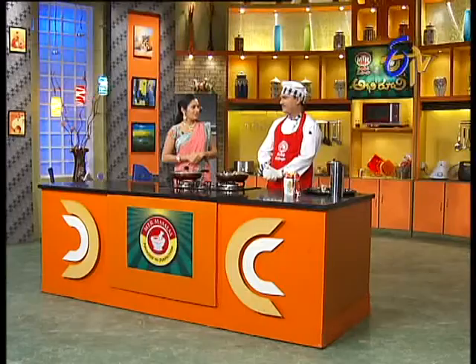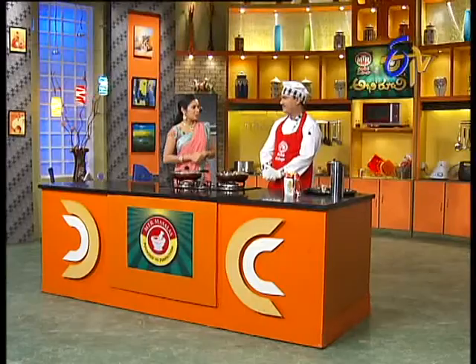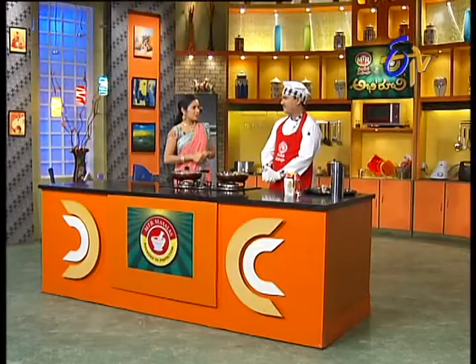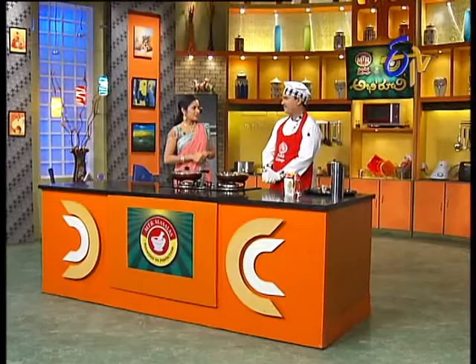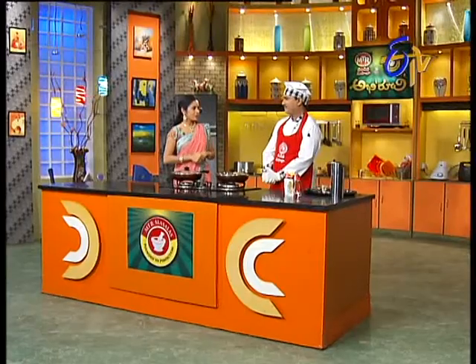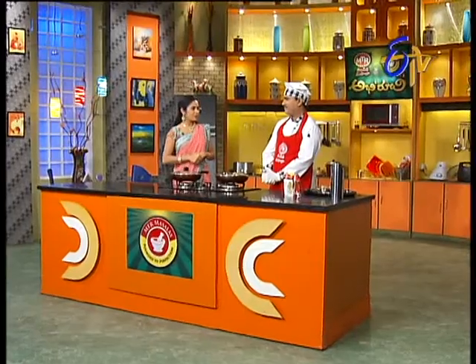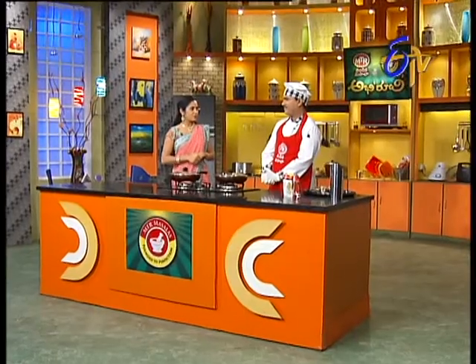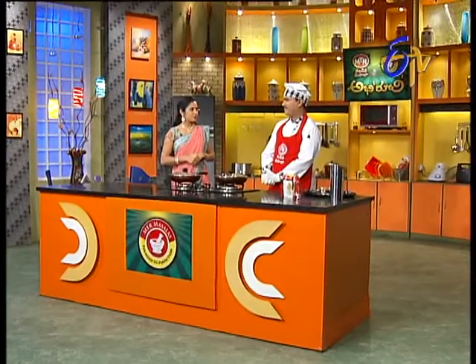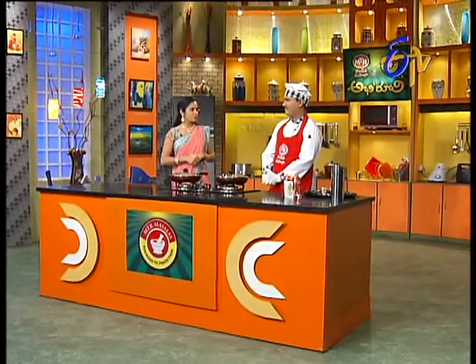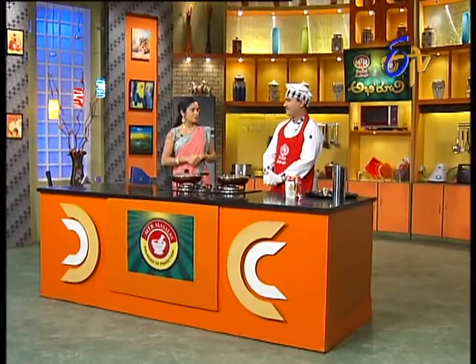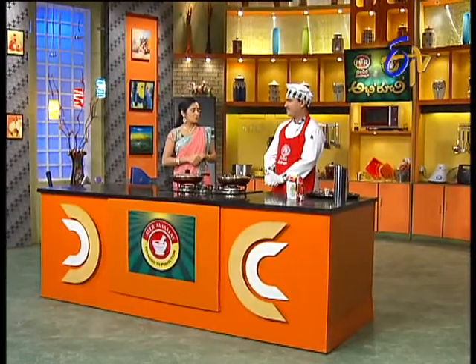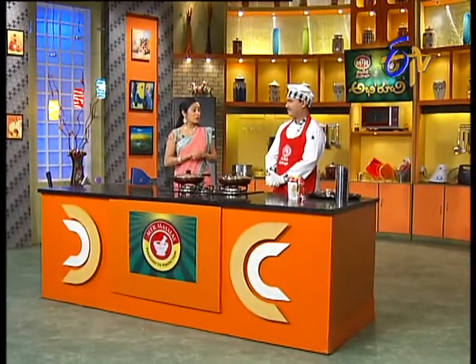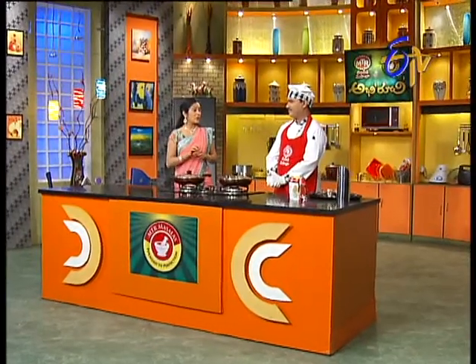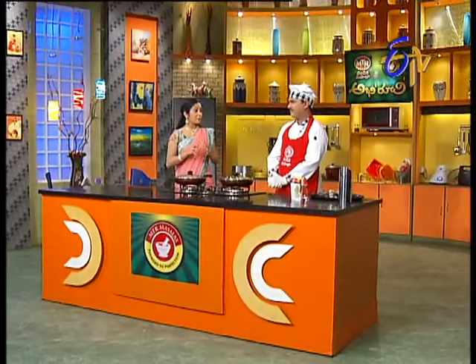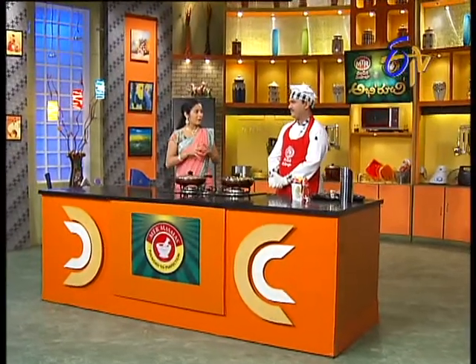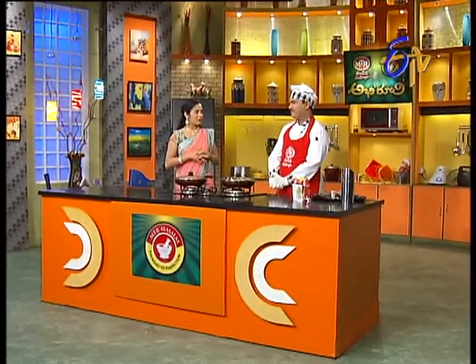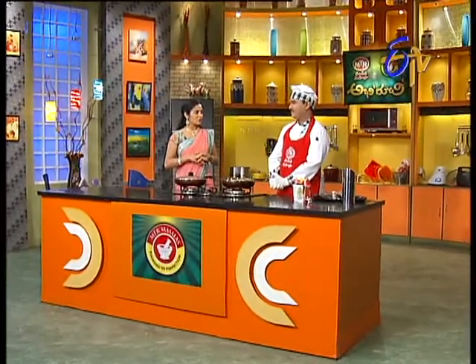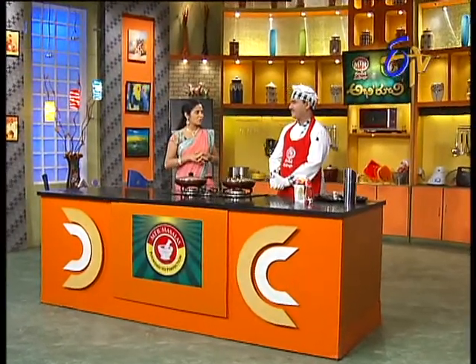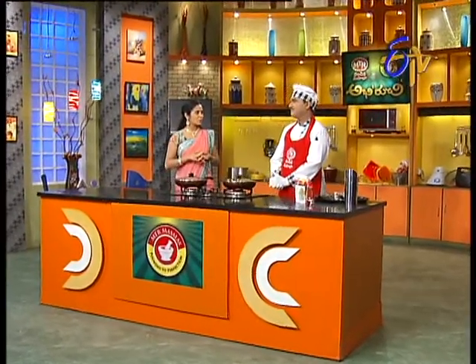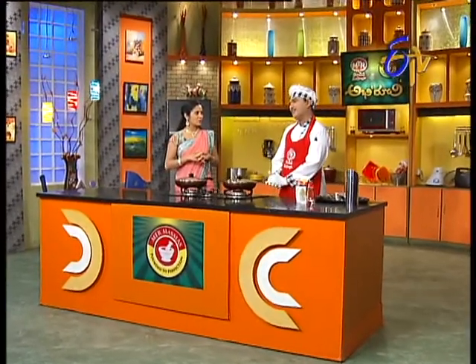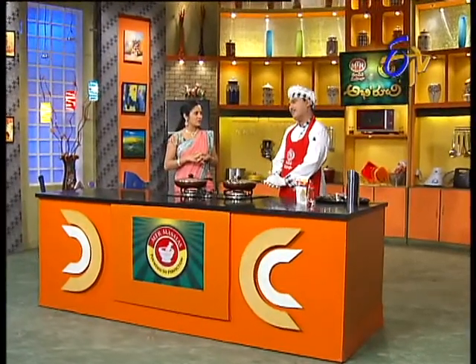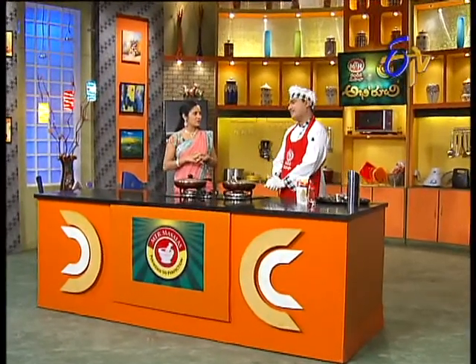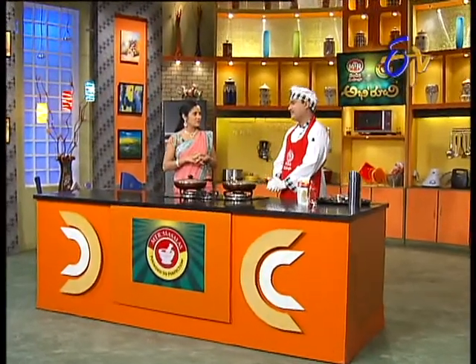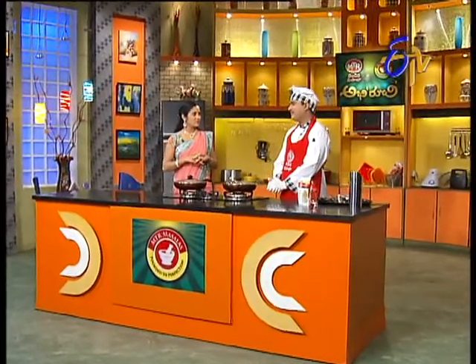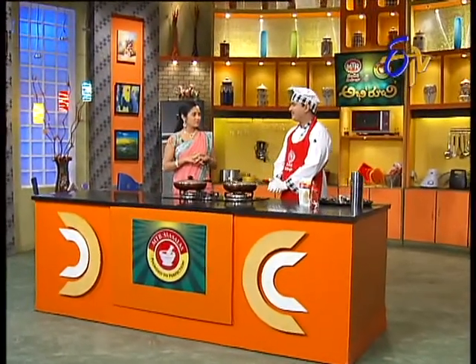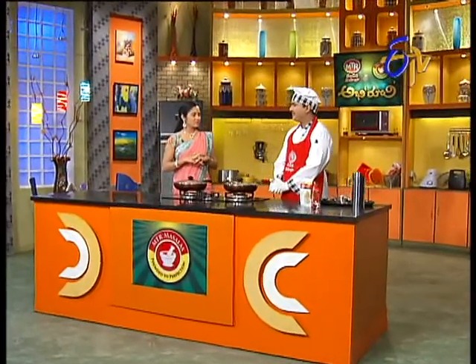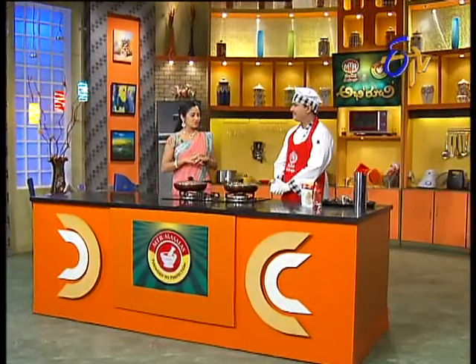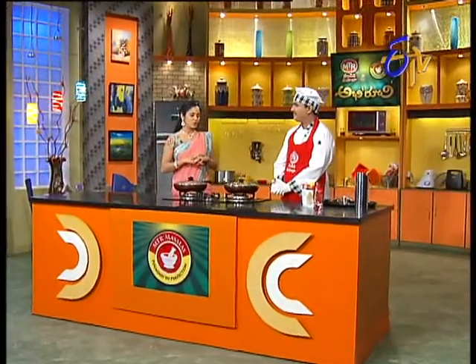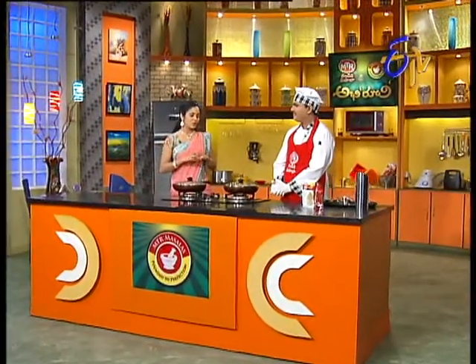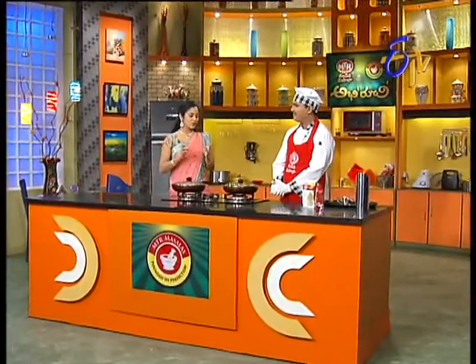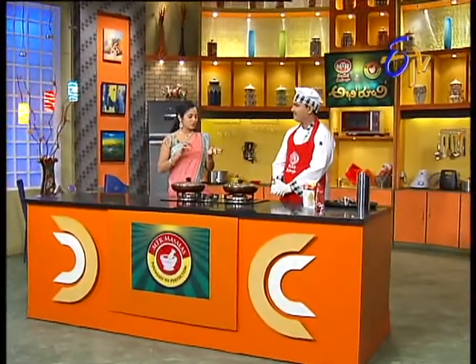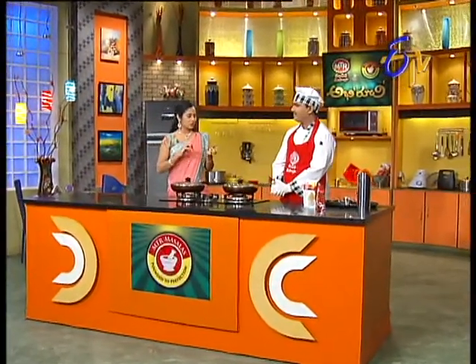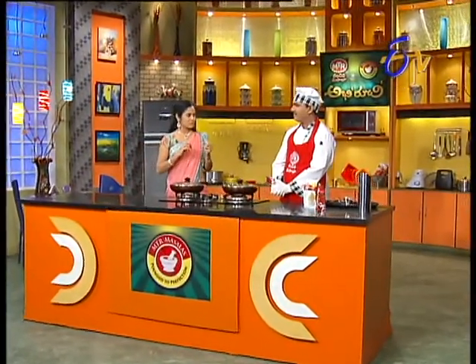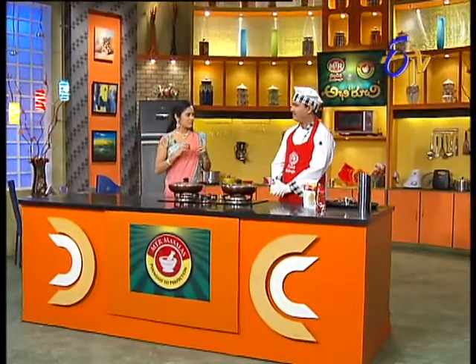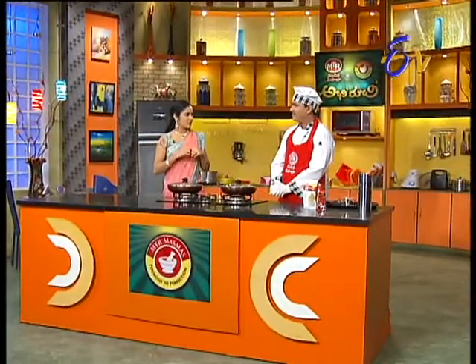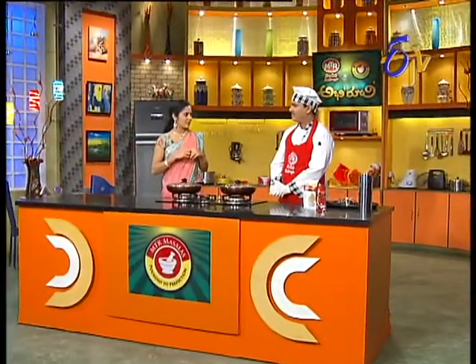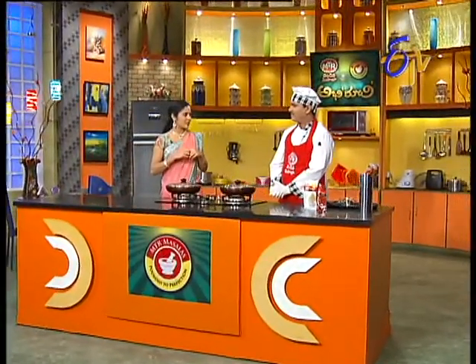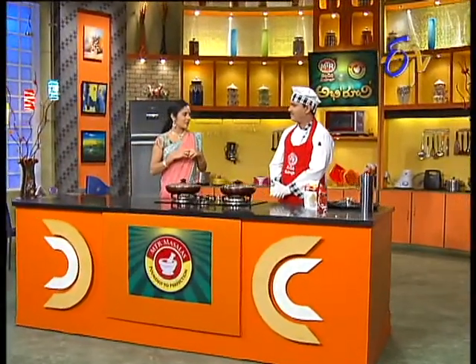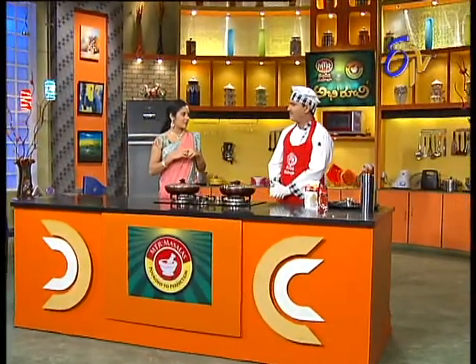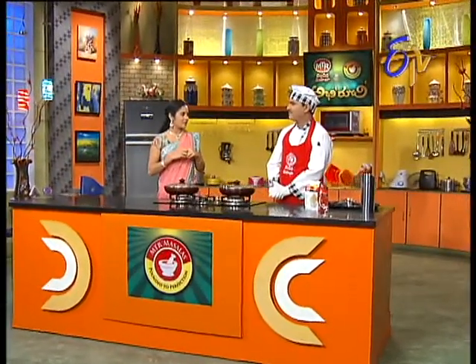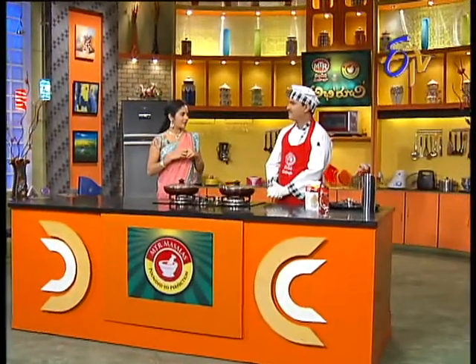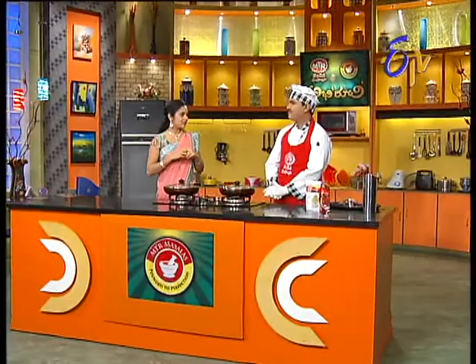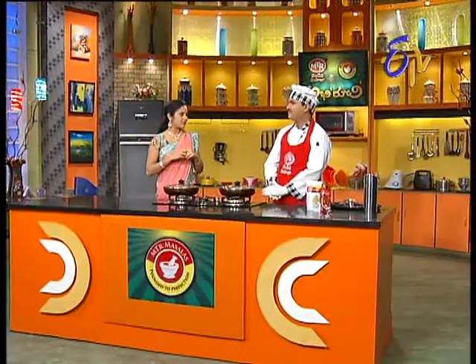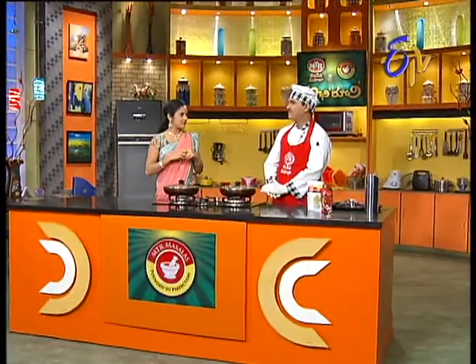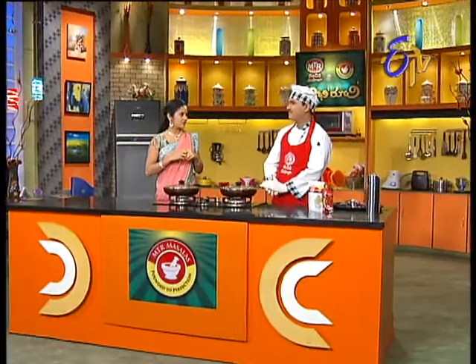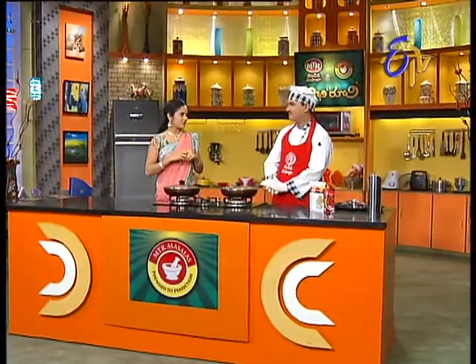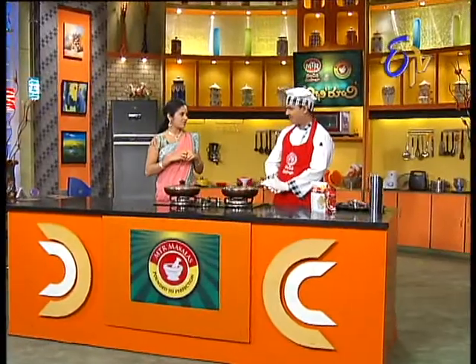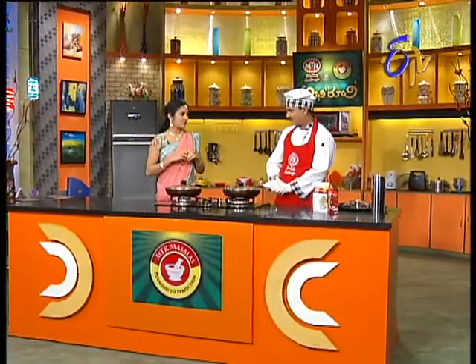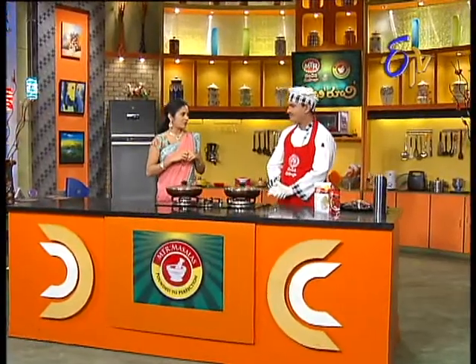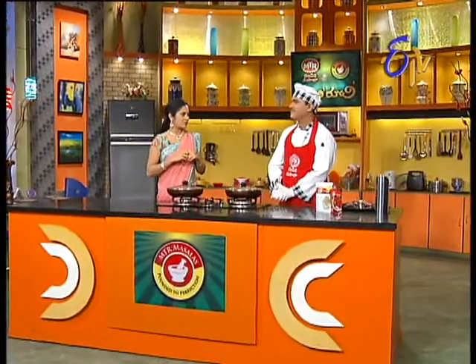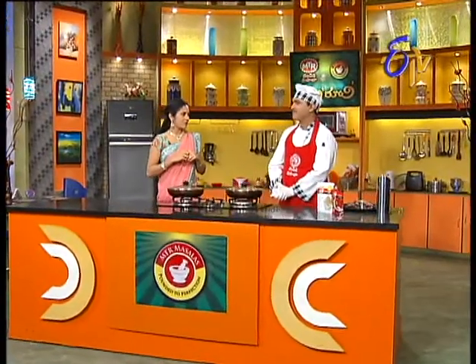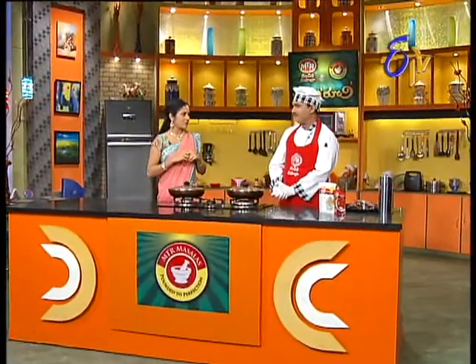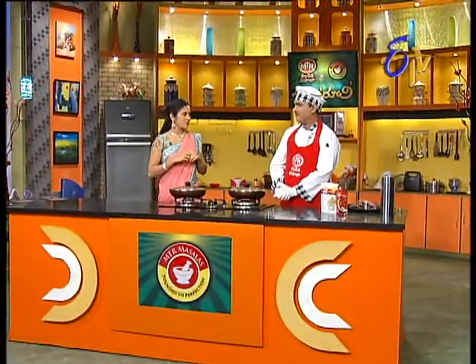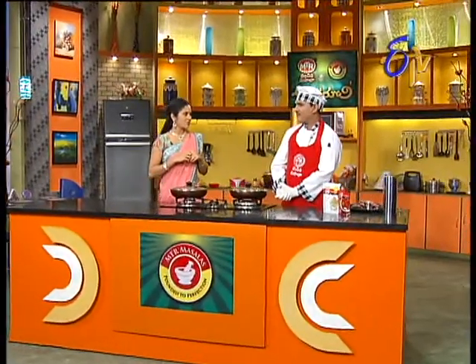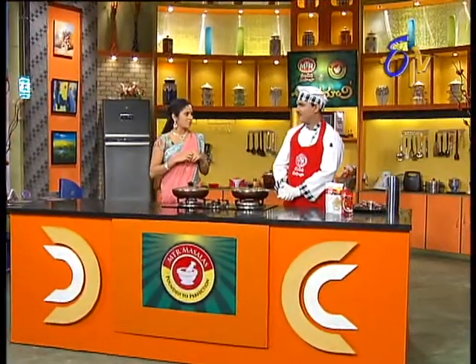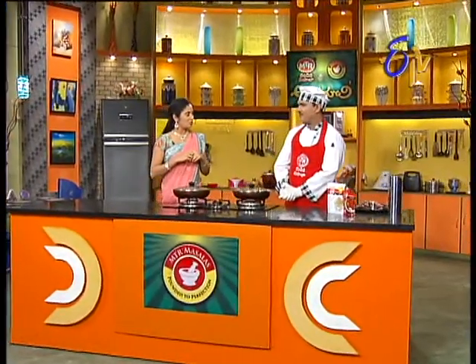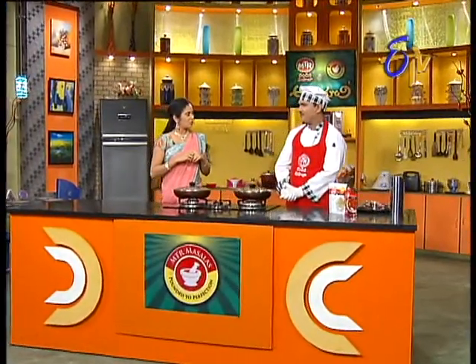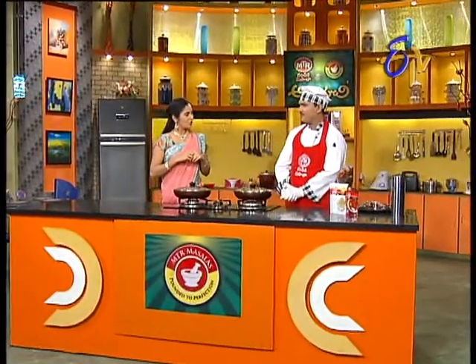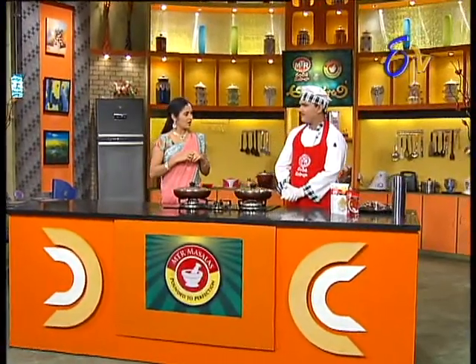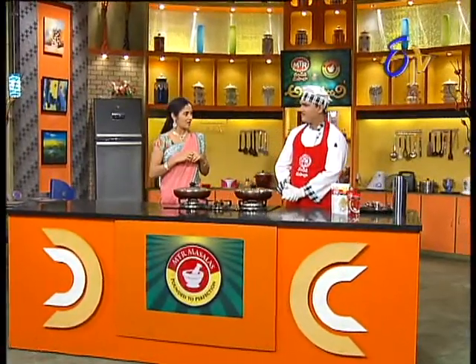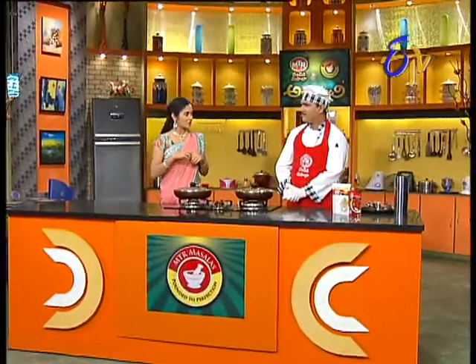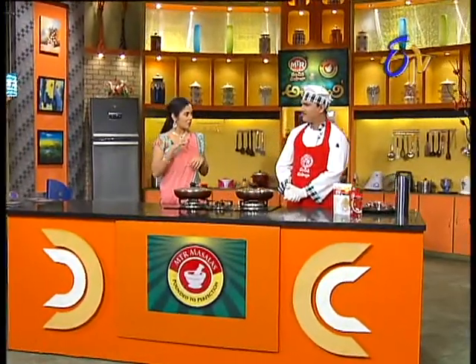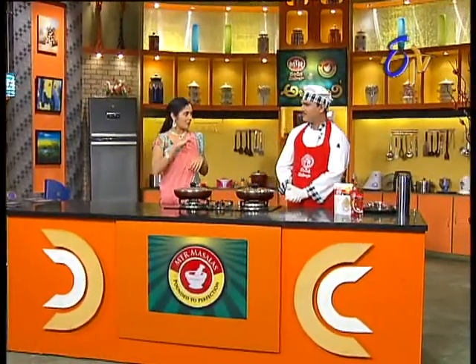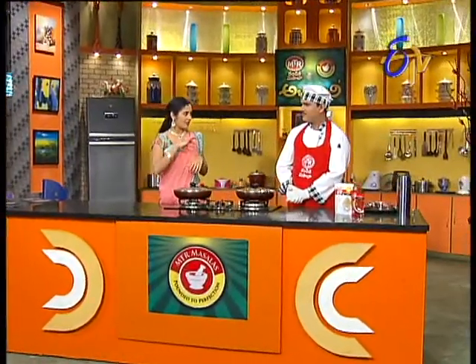Okay, so now, soya palak soup. That's it. We're making items like soya, right? So the soup also has a bond with the soya flavor.